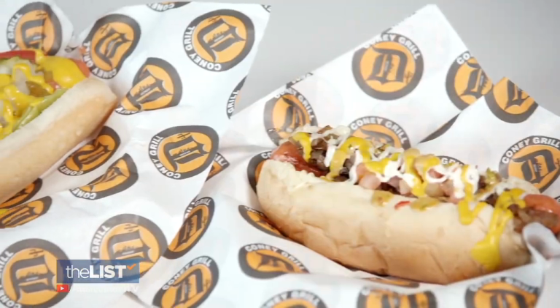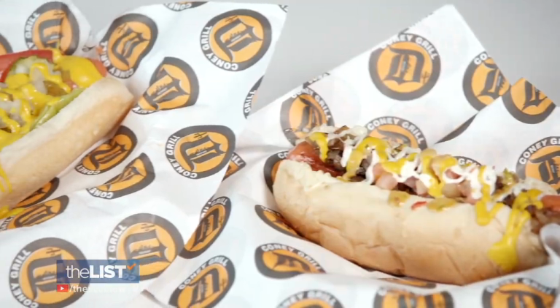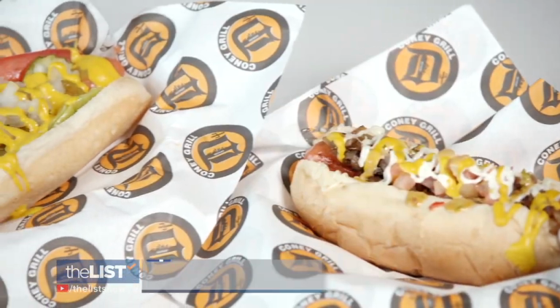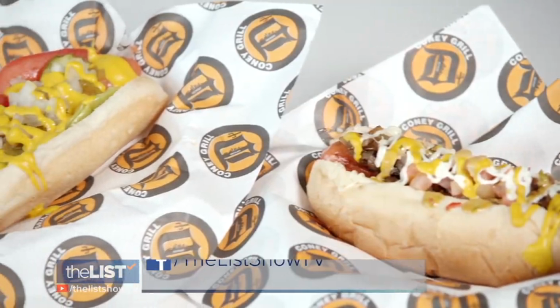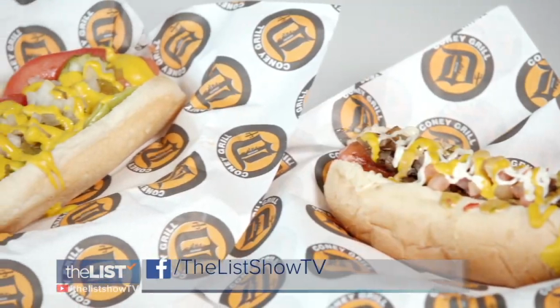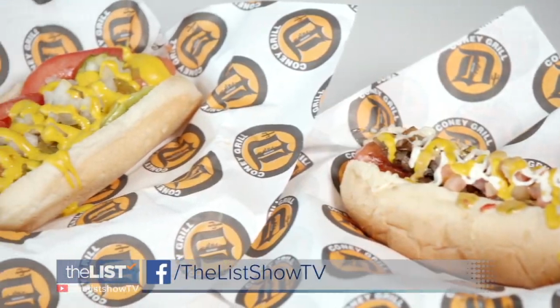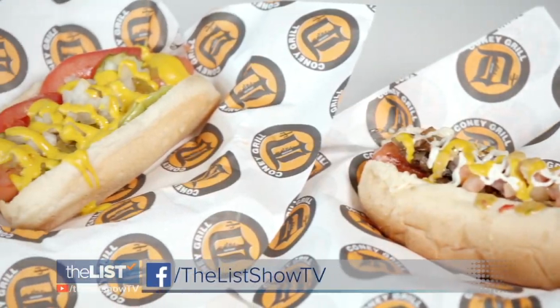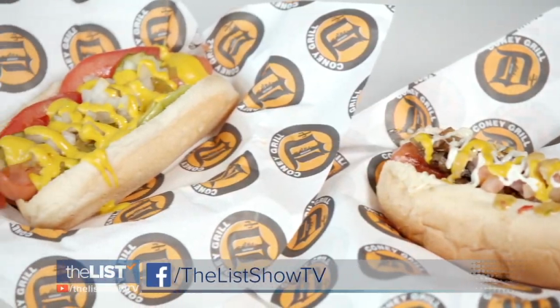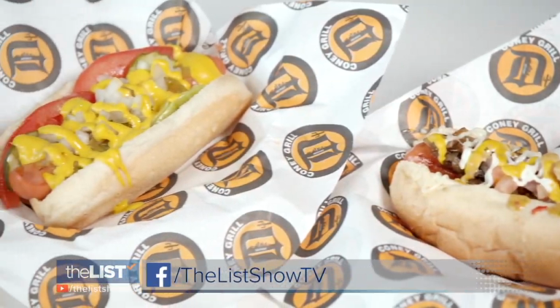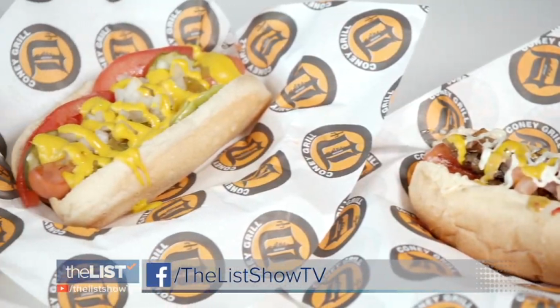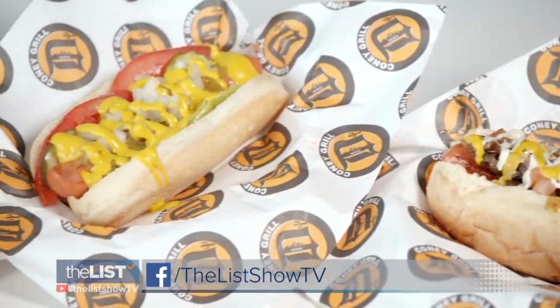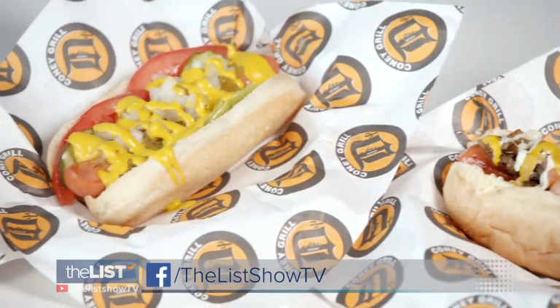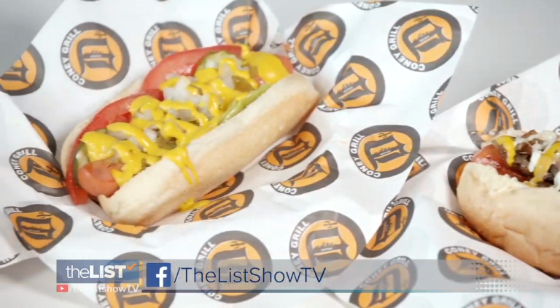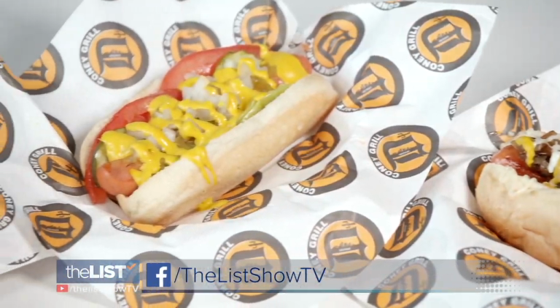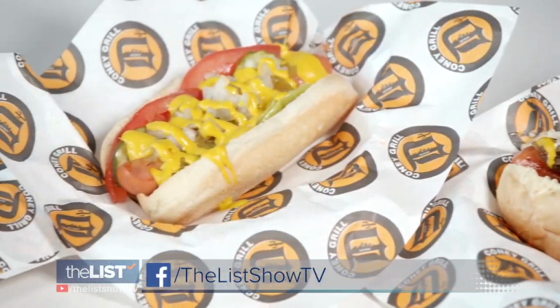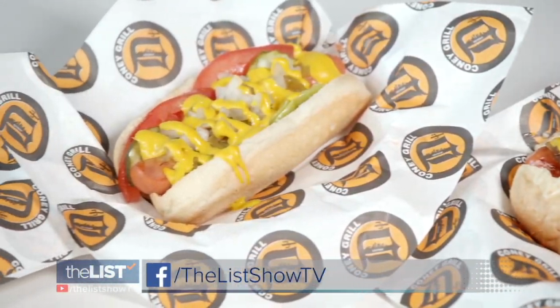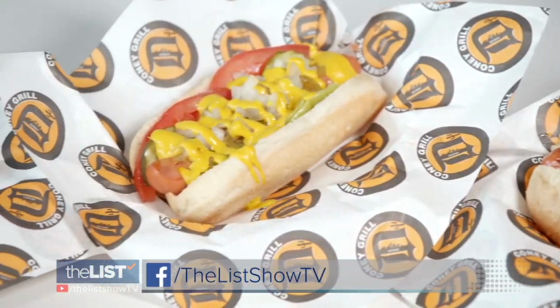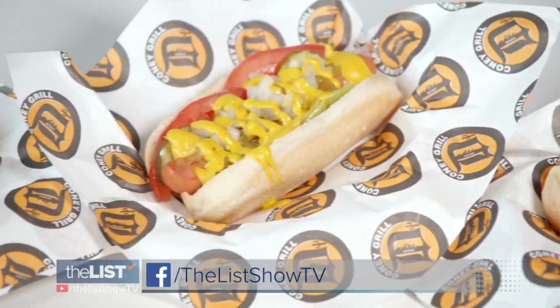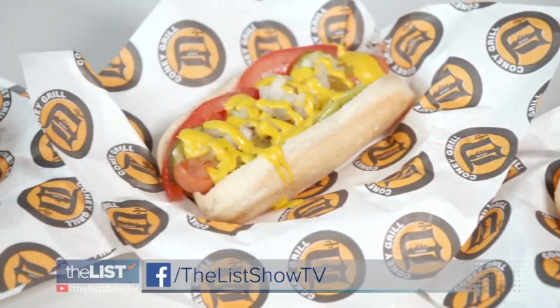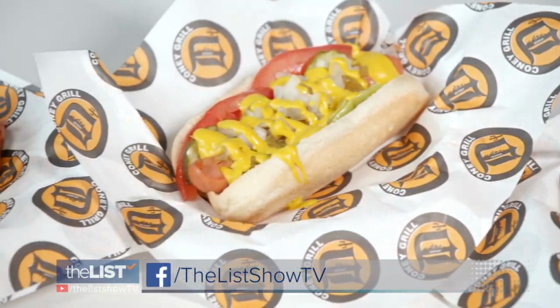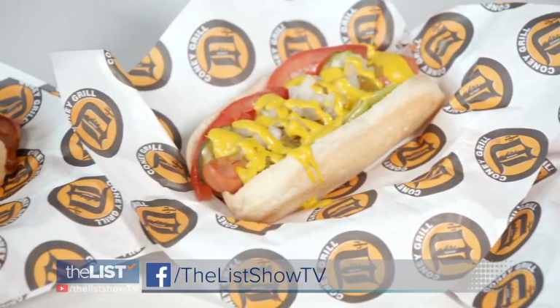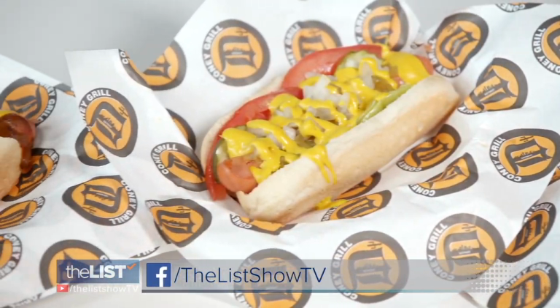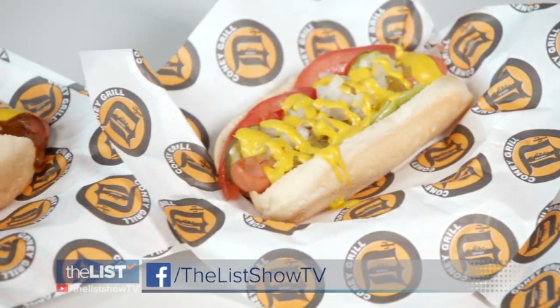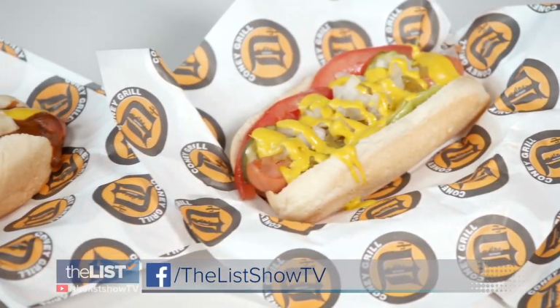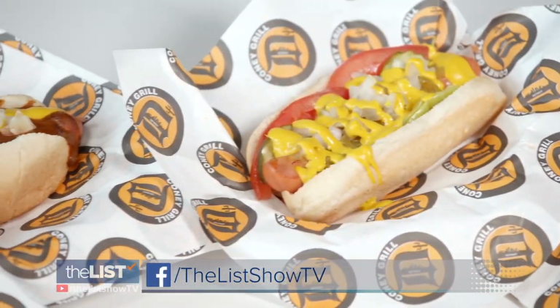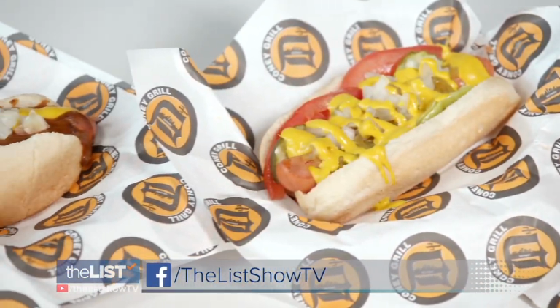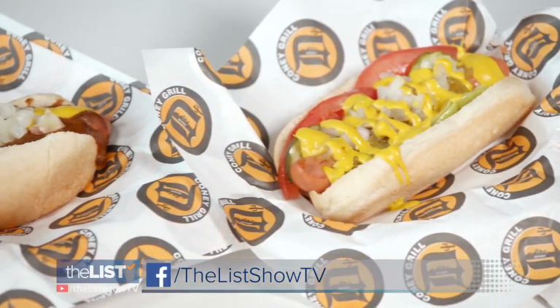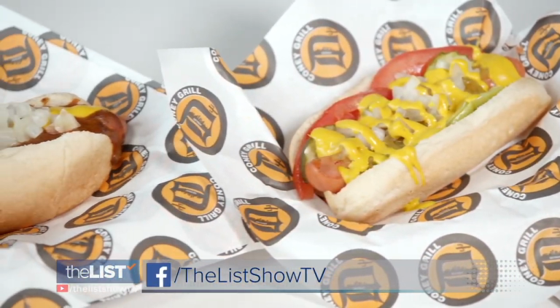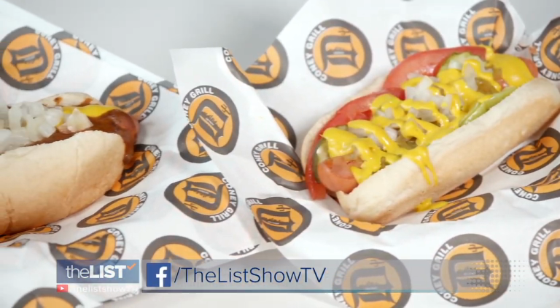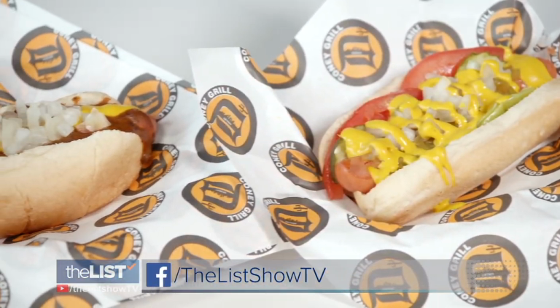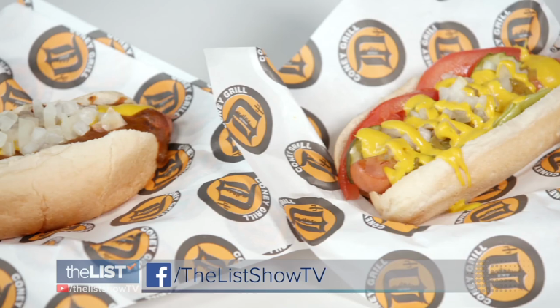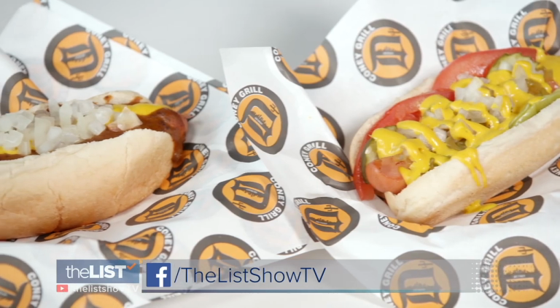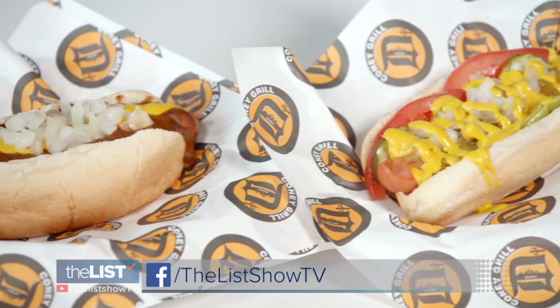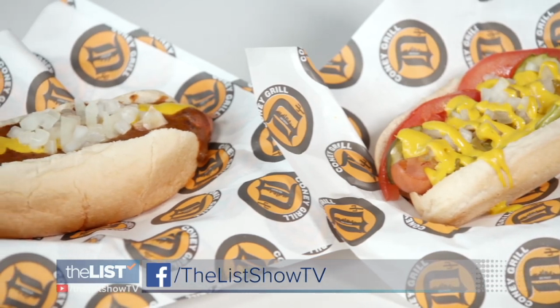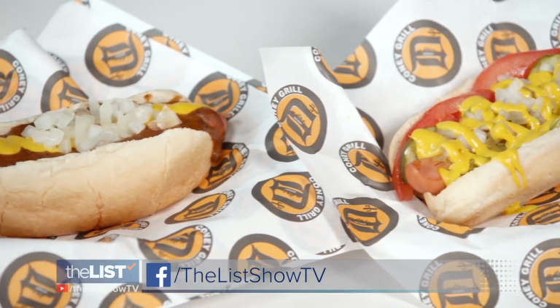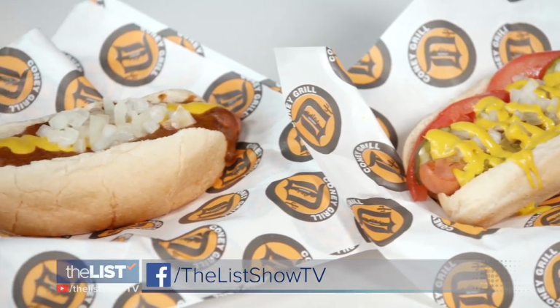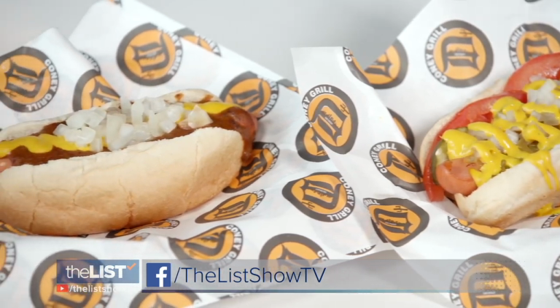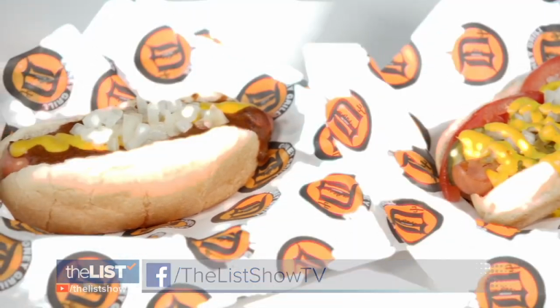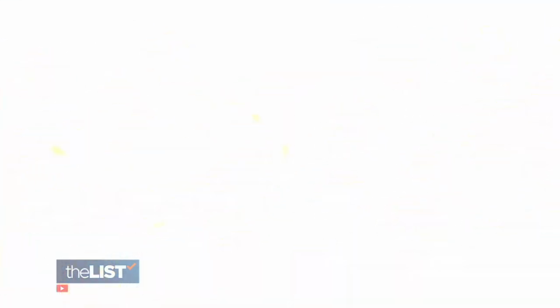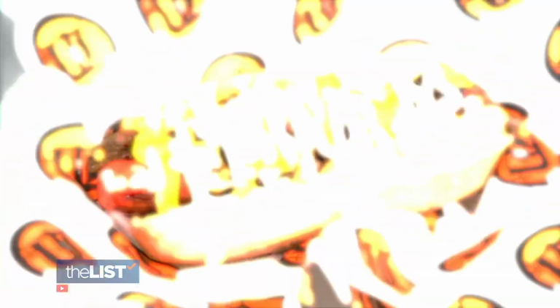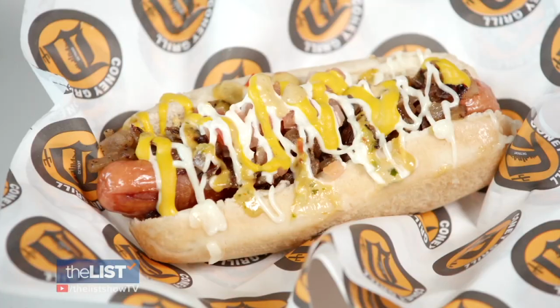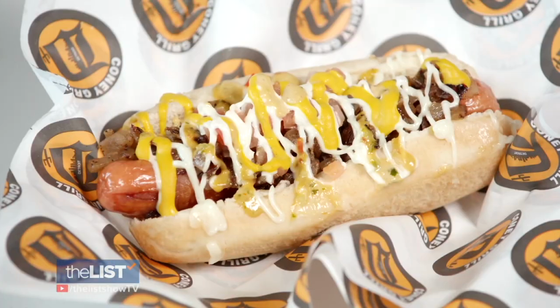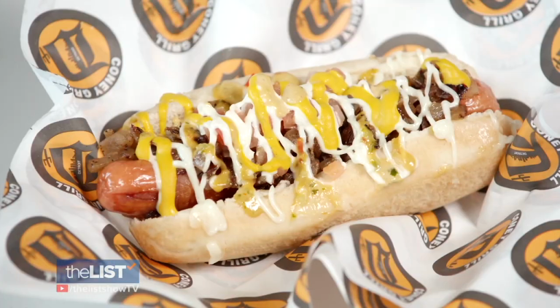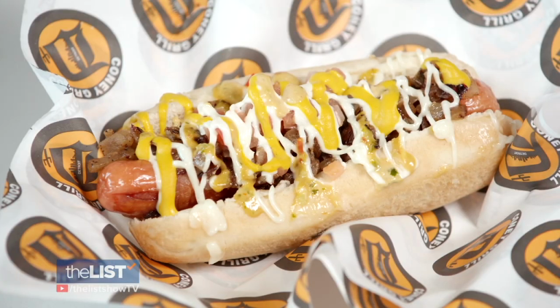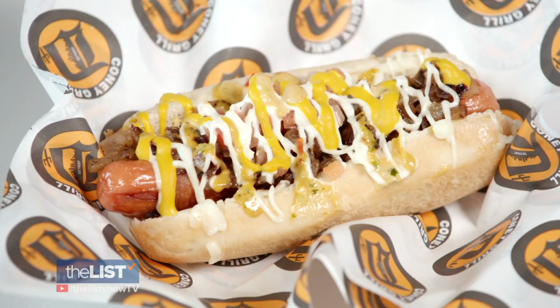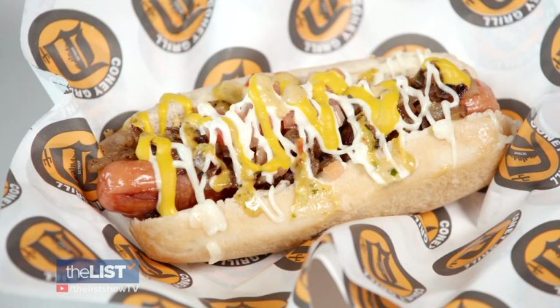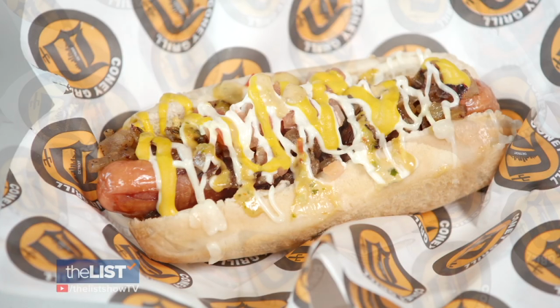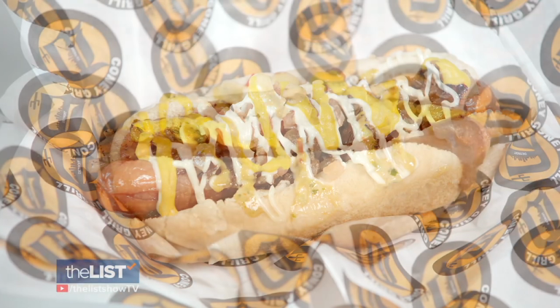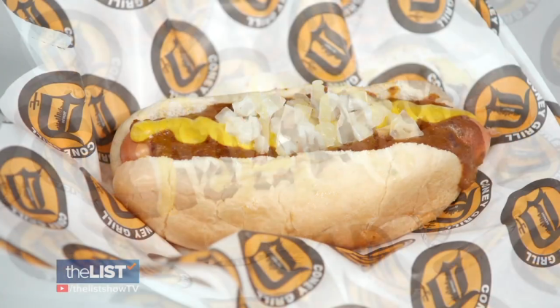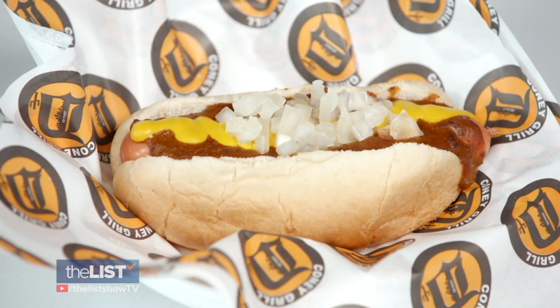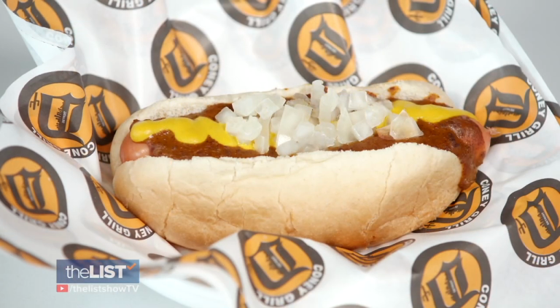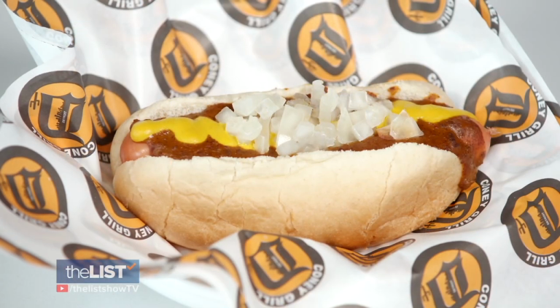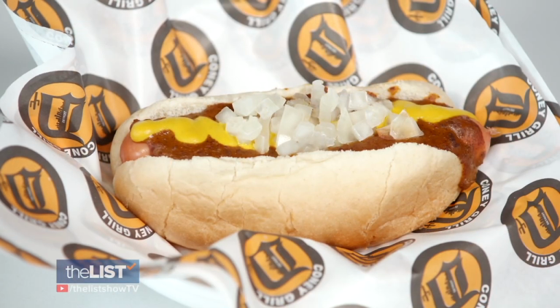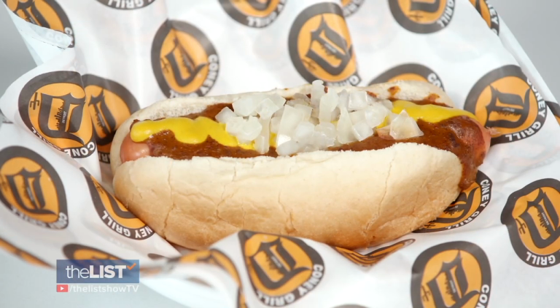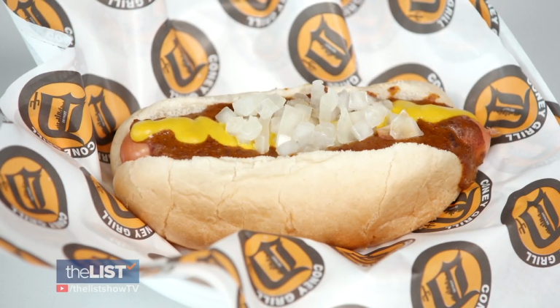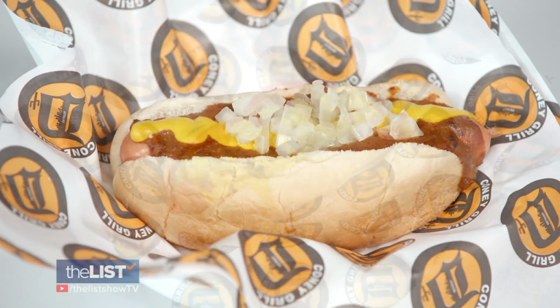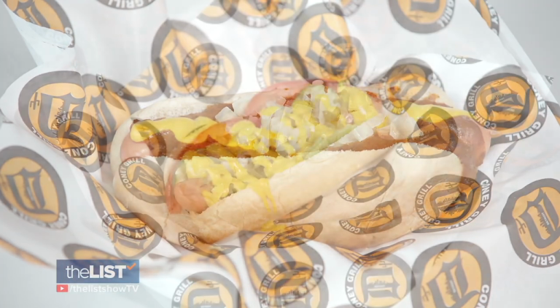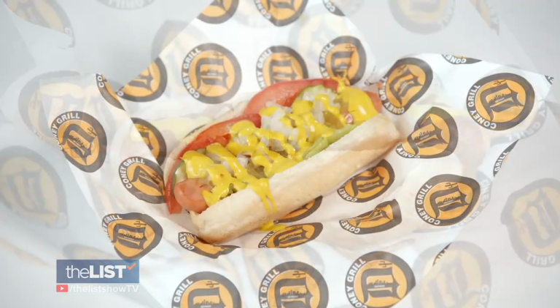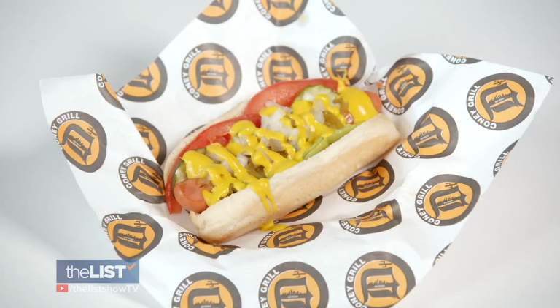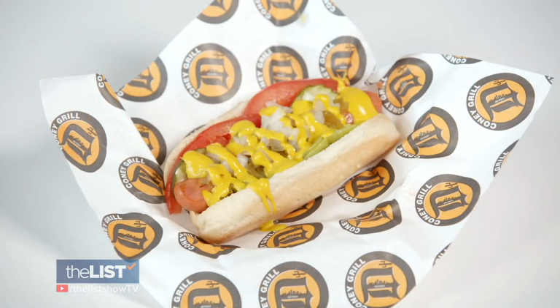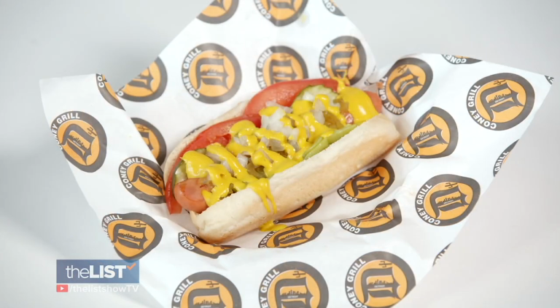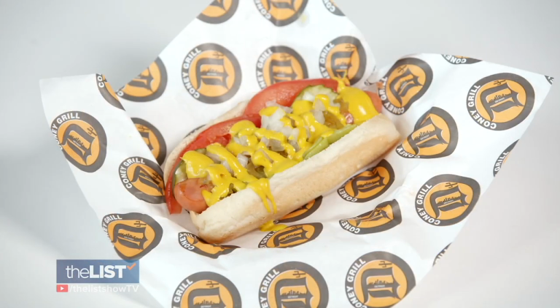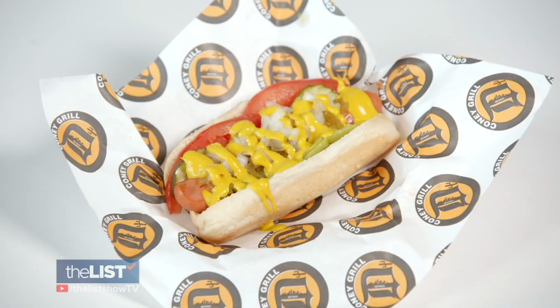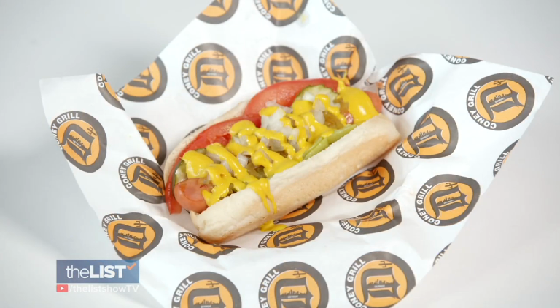If you want to try any of these for yourself, check out our Facebook page for the full recipes. And as any good journalist would, I had to try all three.